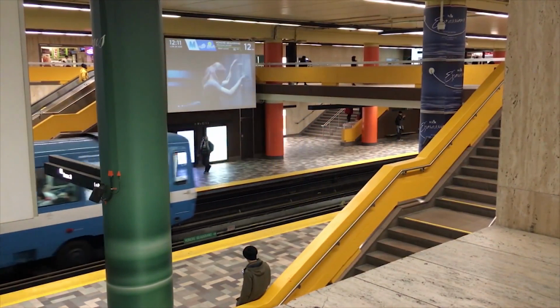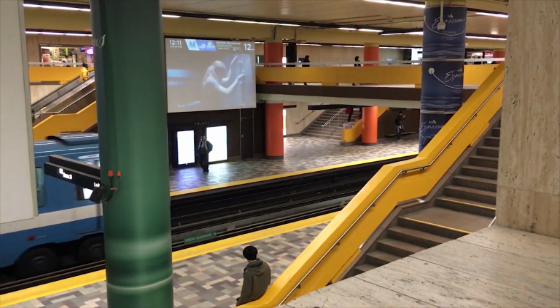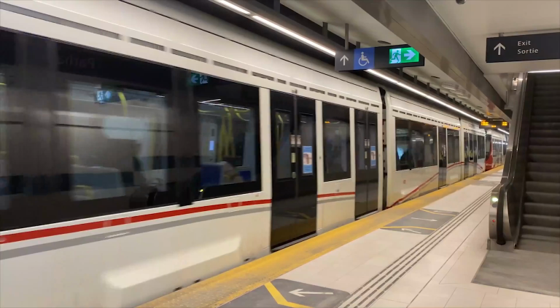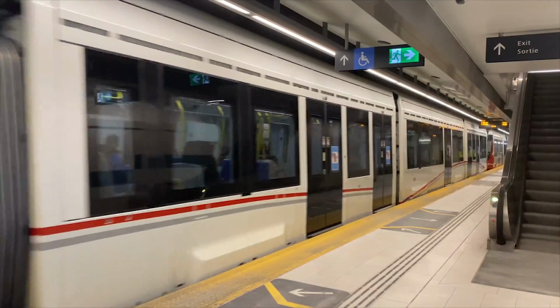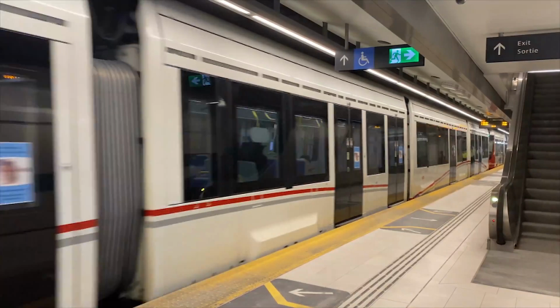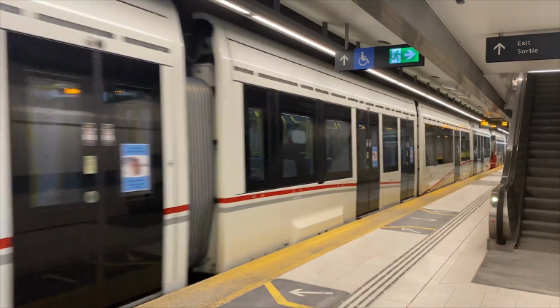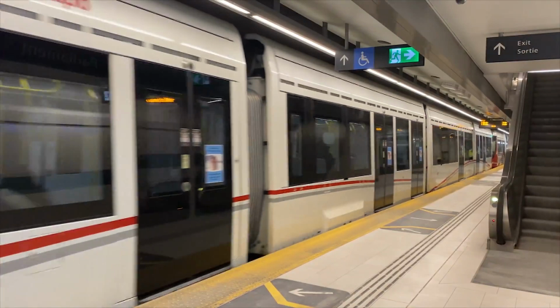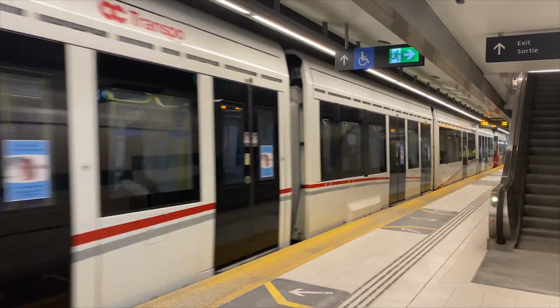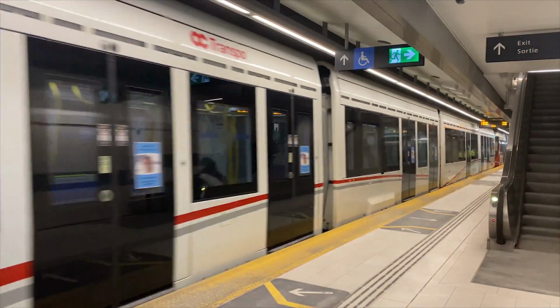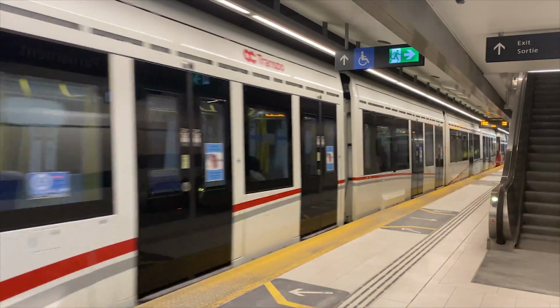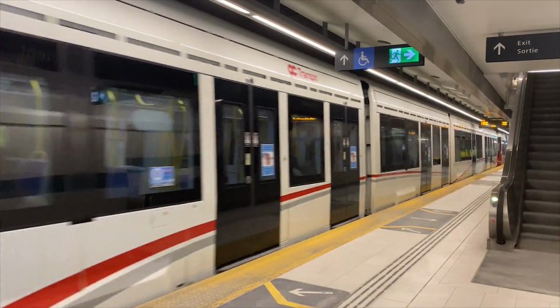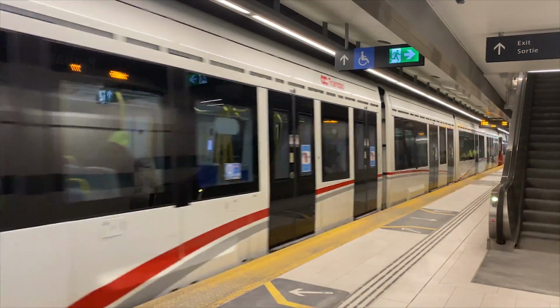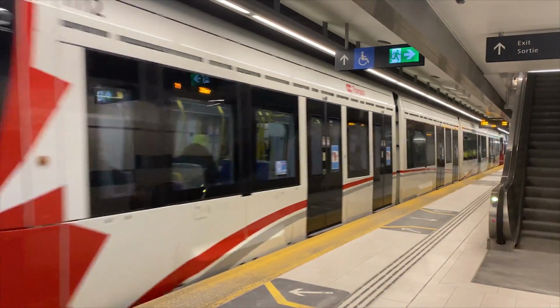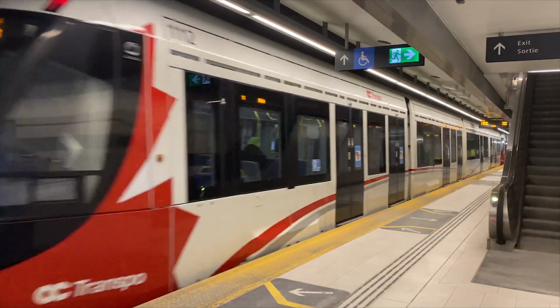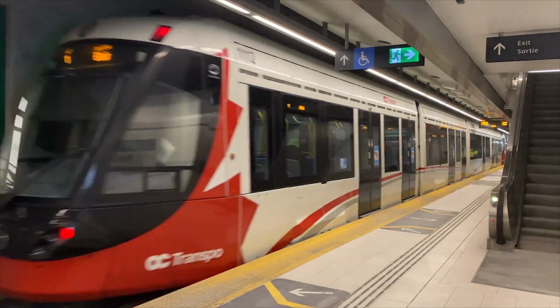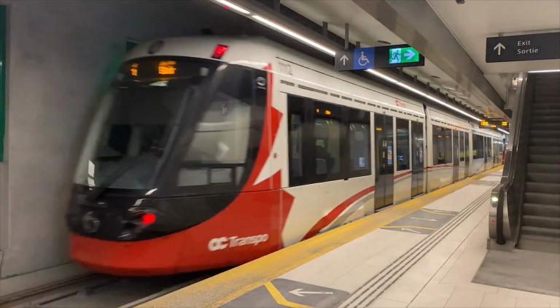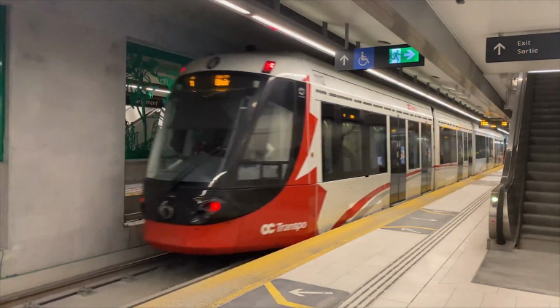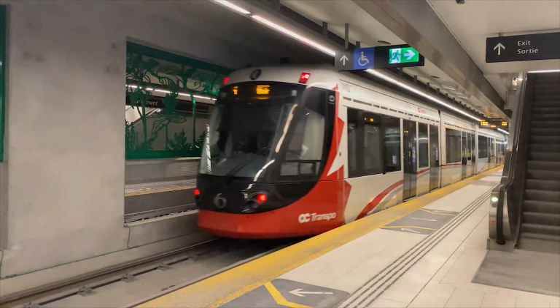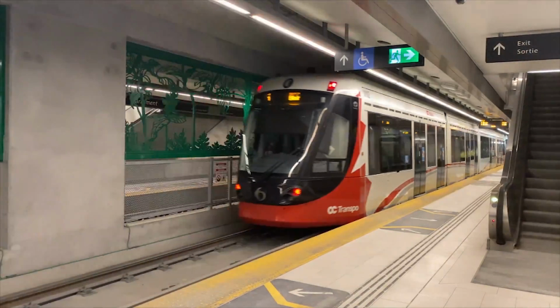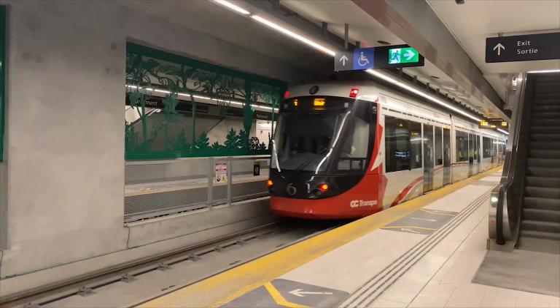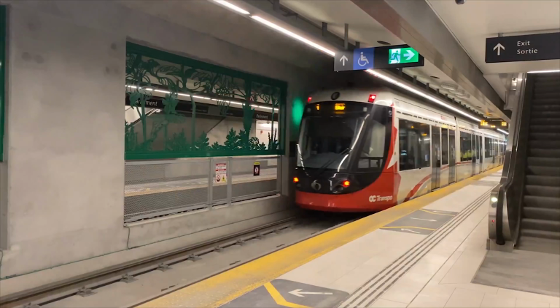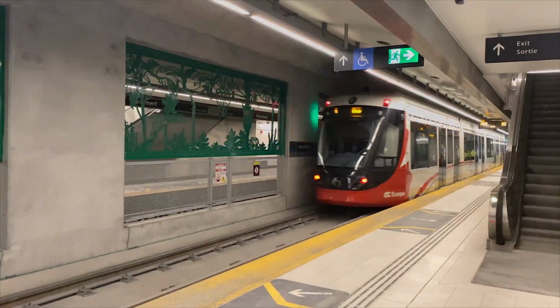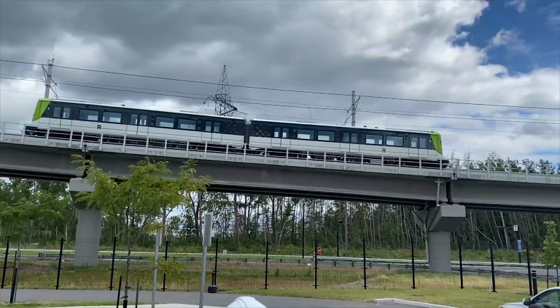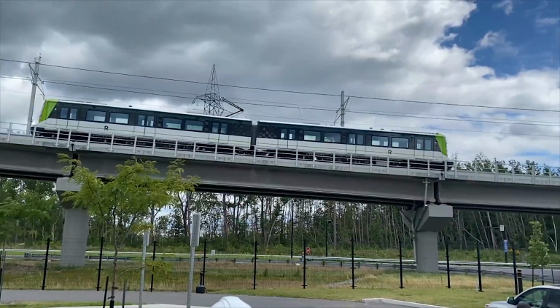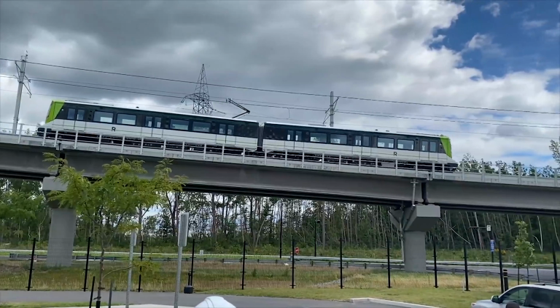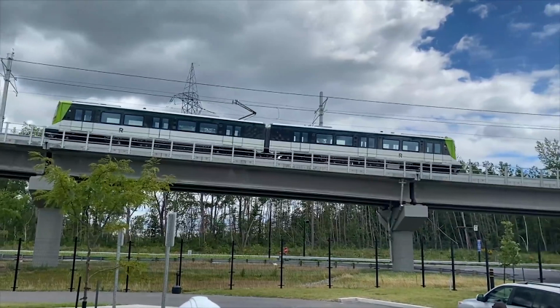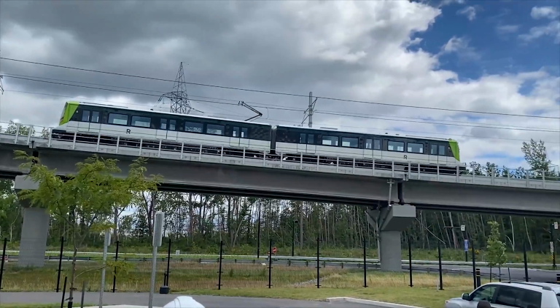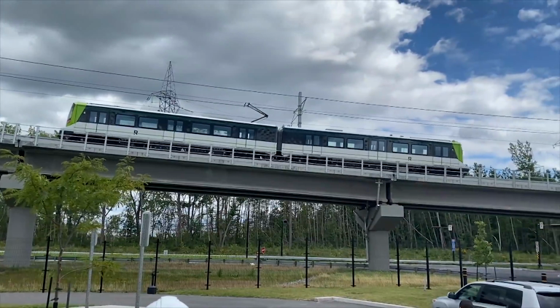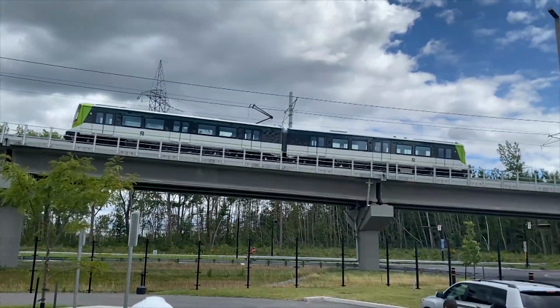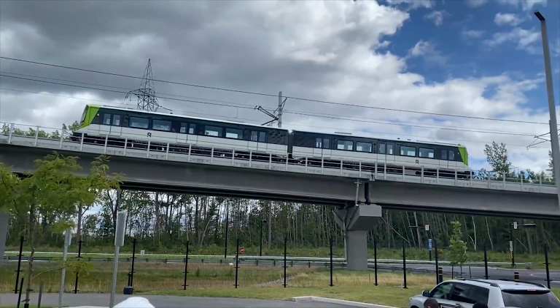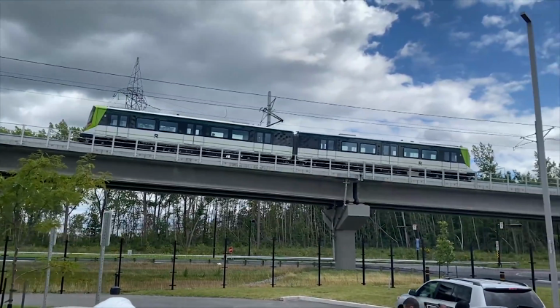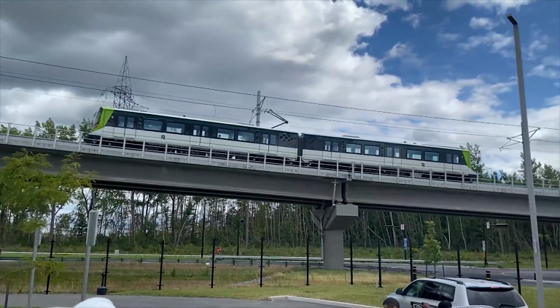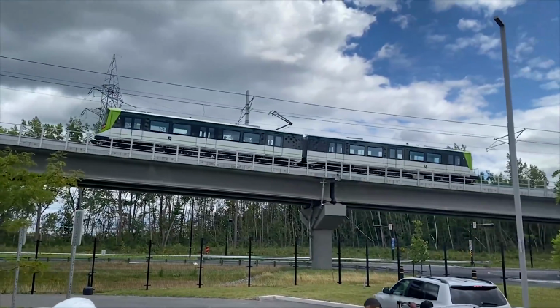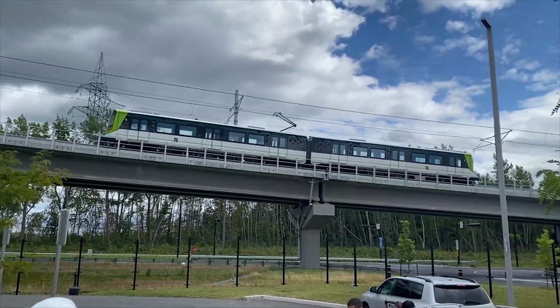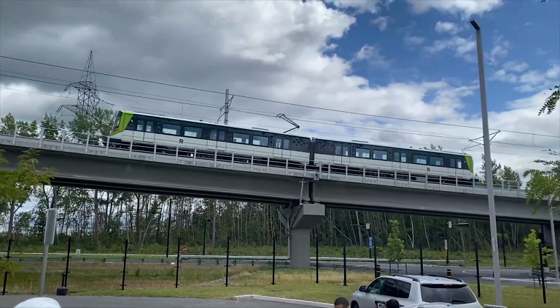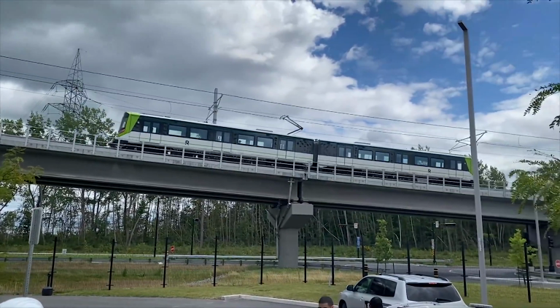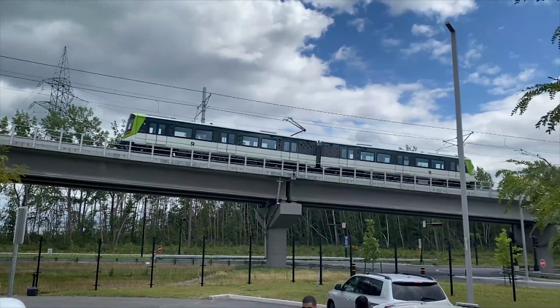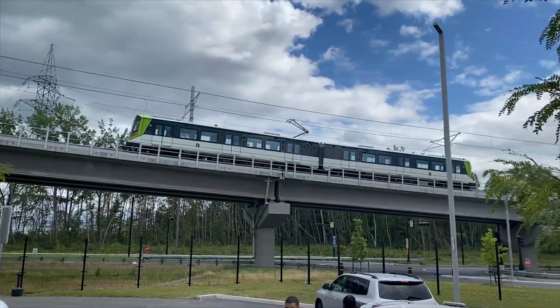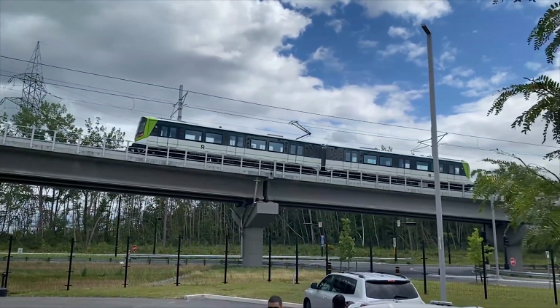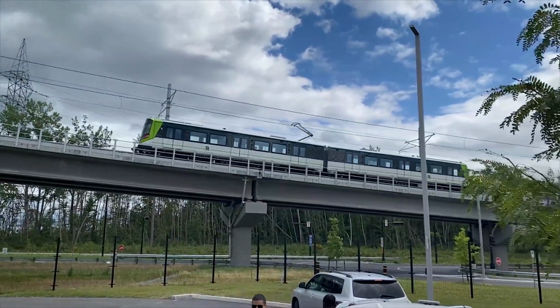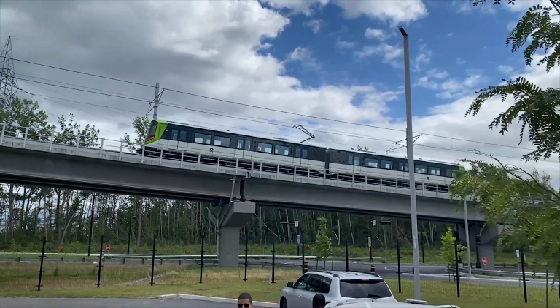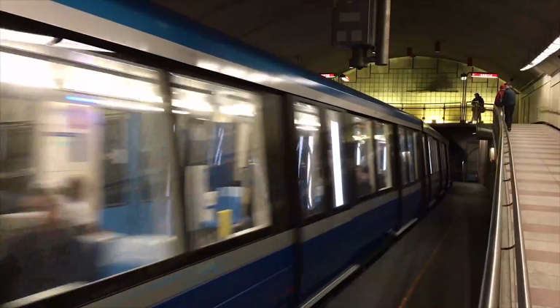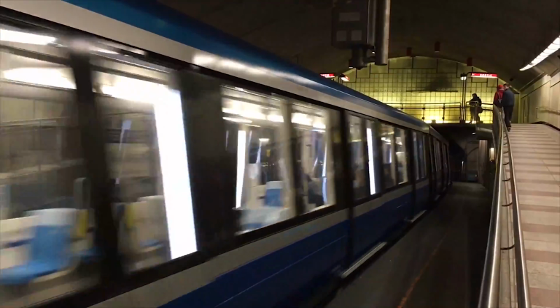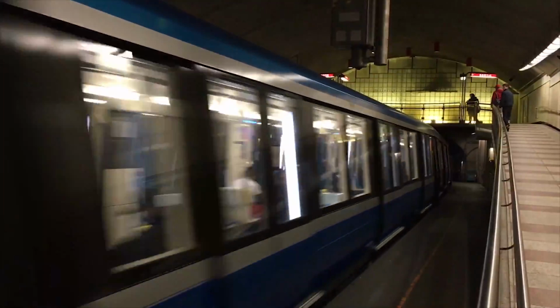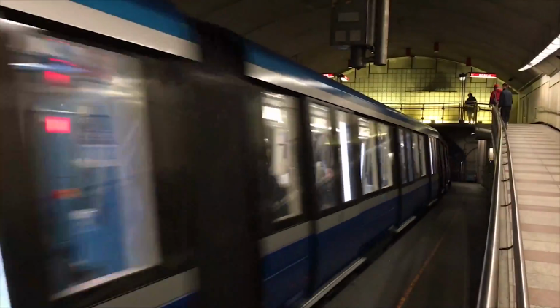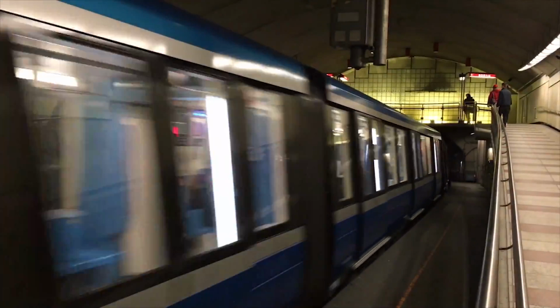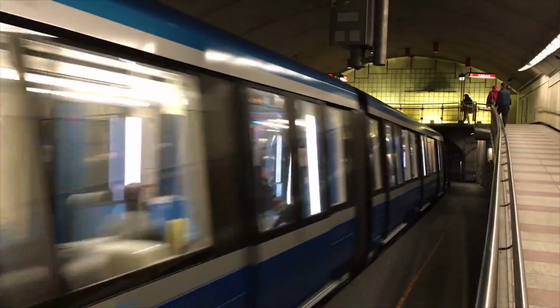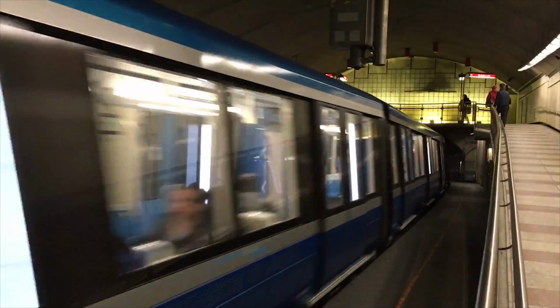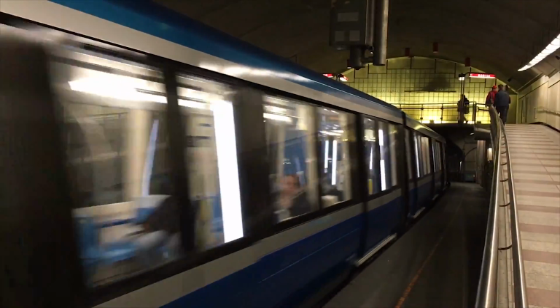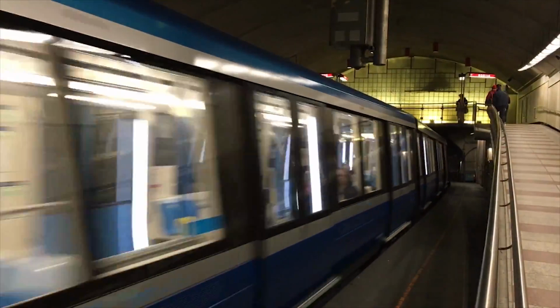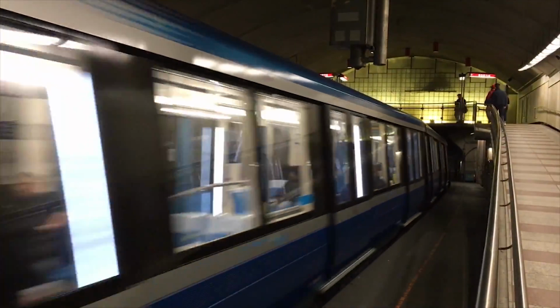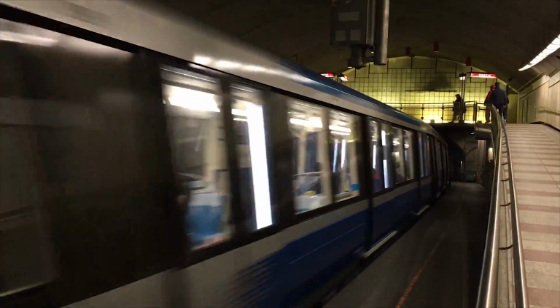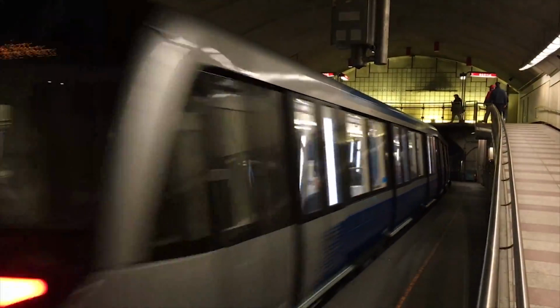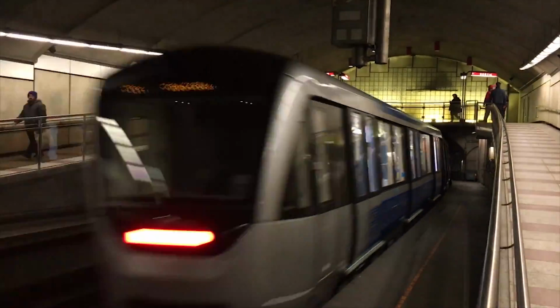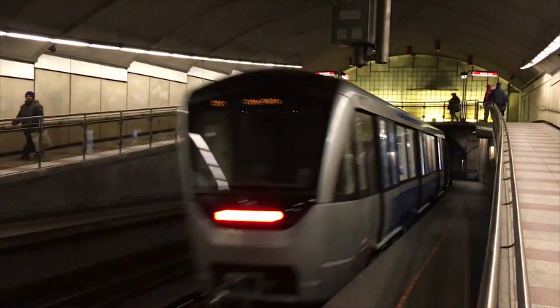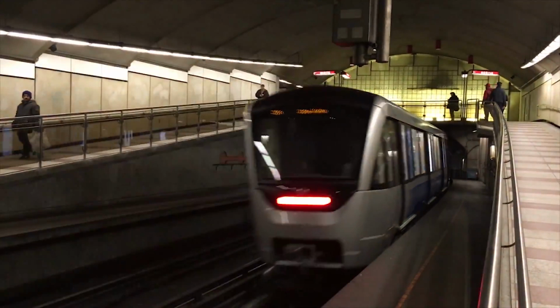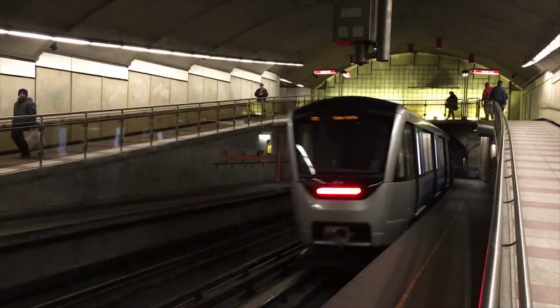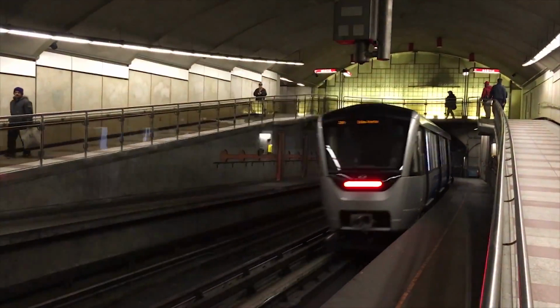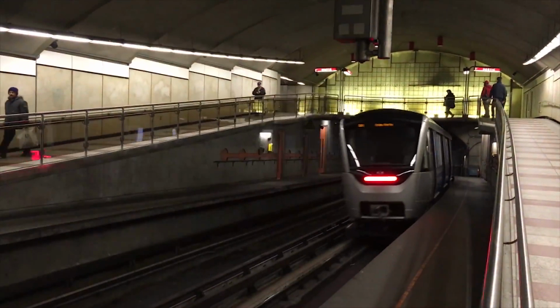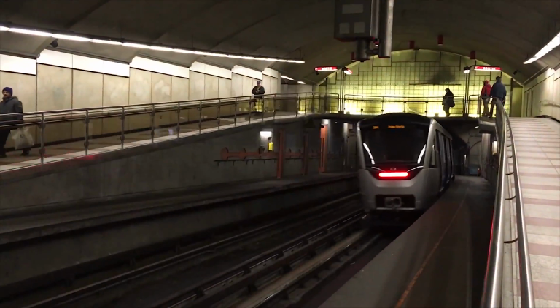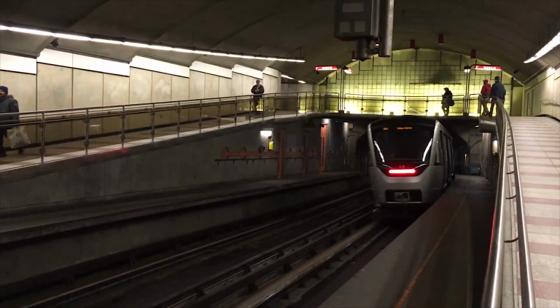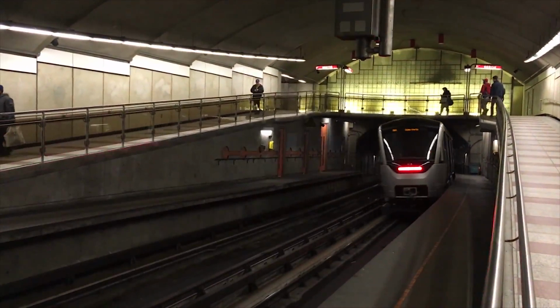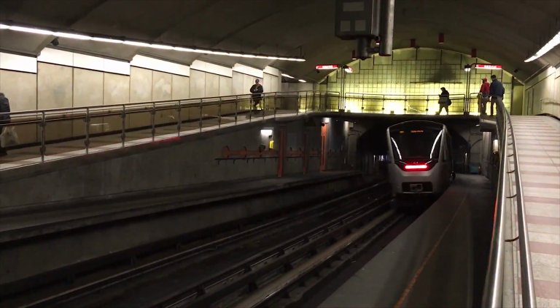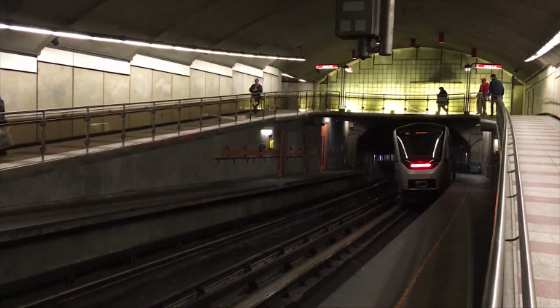Welcome to Railfans Canada, I'm Shane Seguin. Join us as we discover Ottawa O-Train, Montreal's REM and Metro systems together.